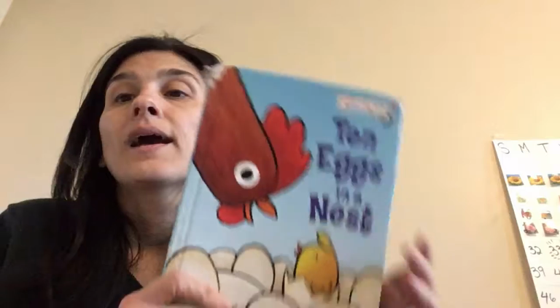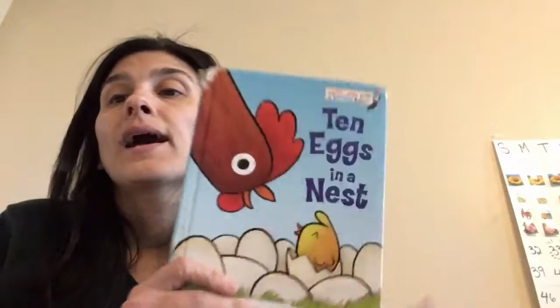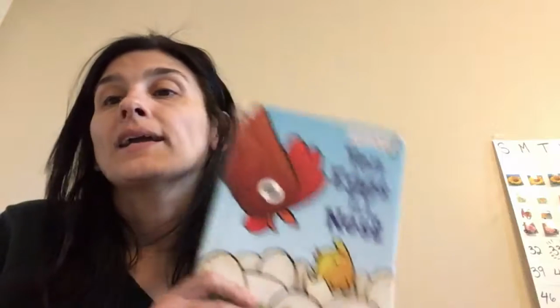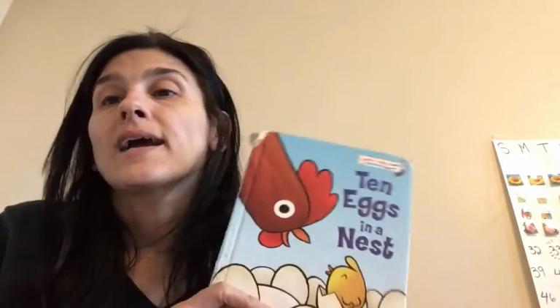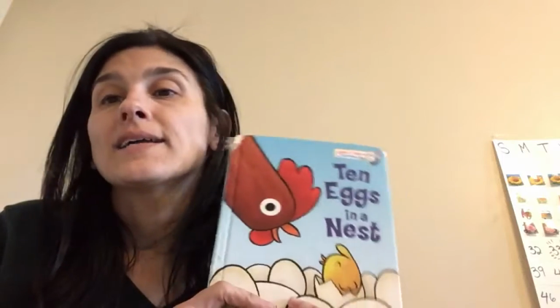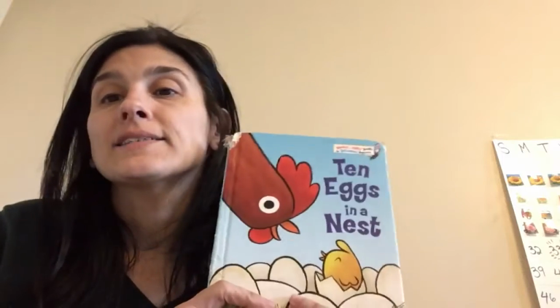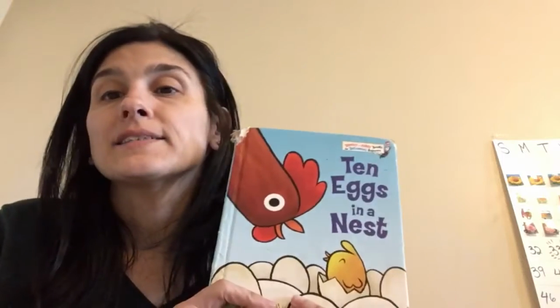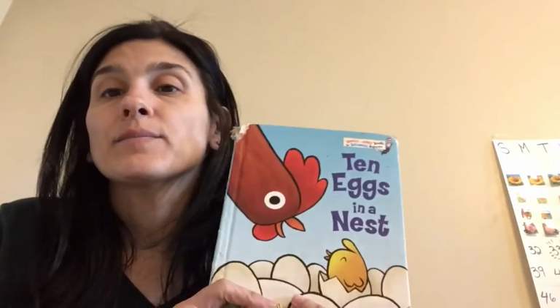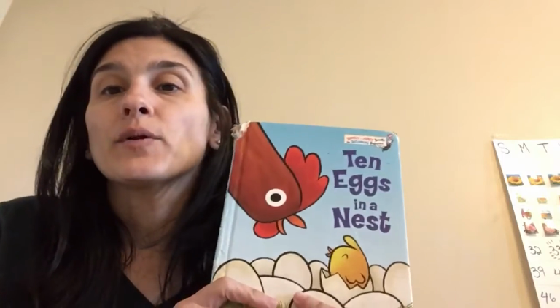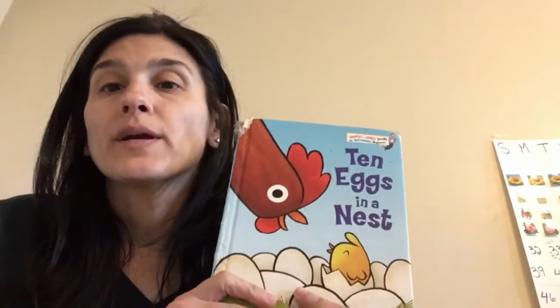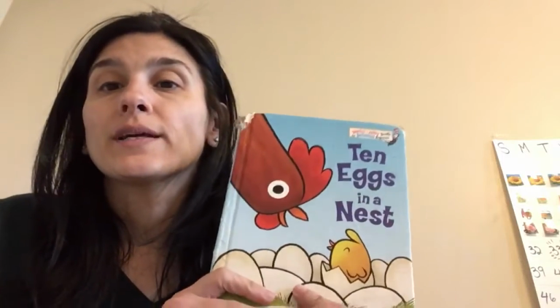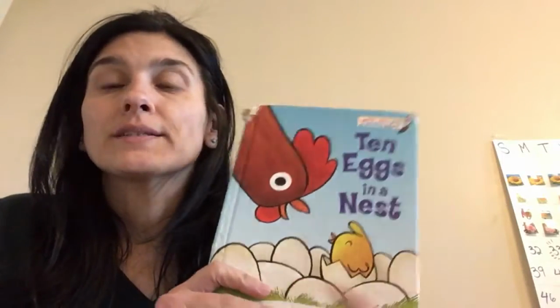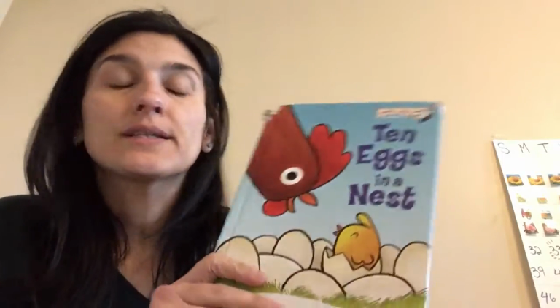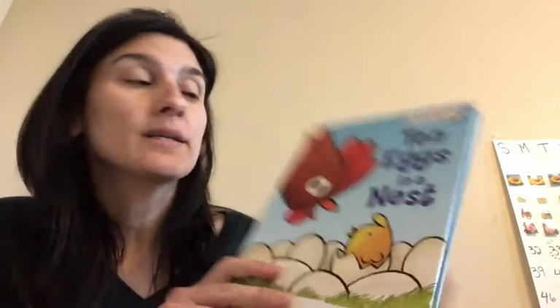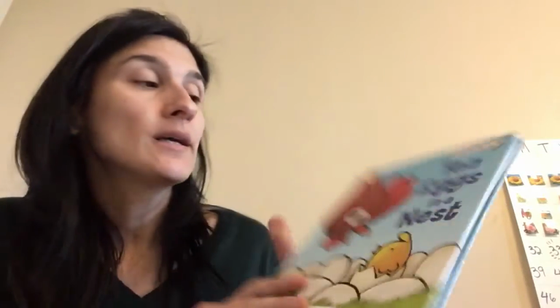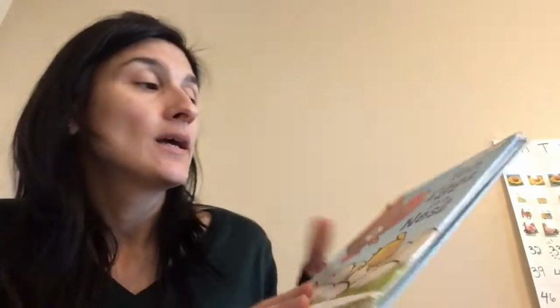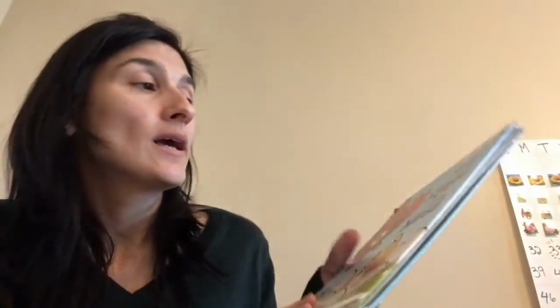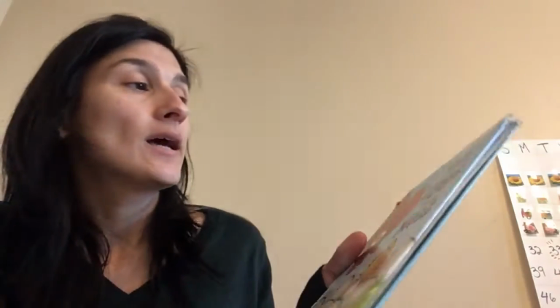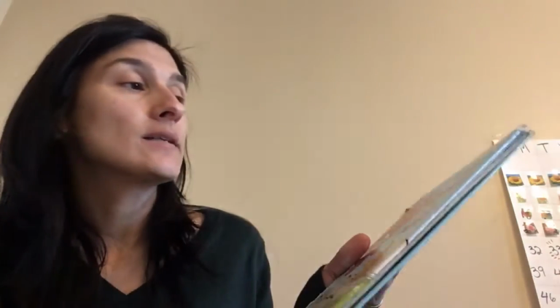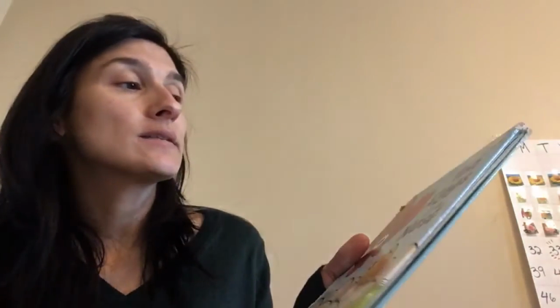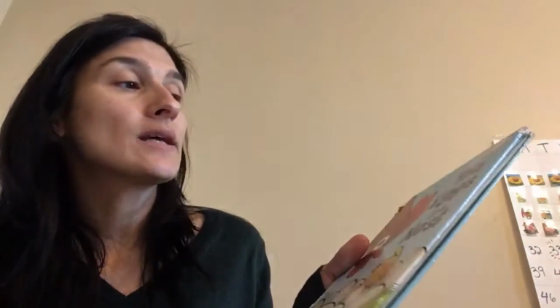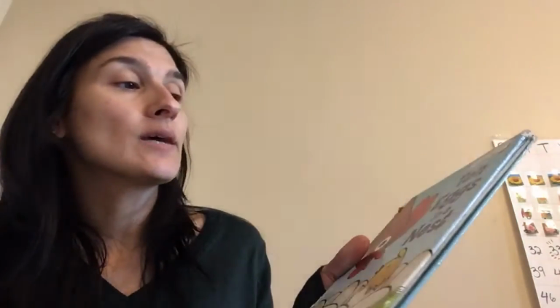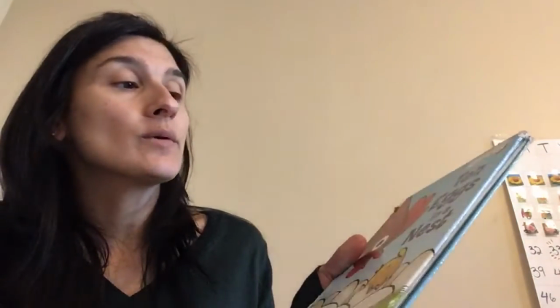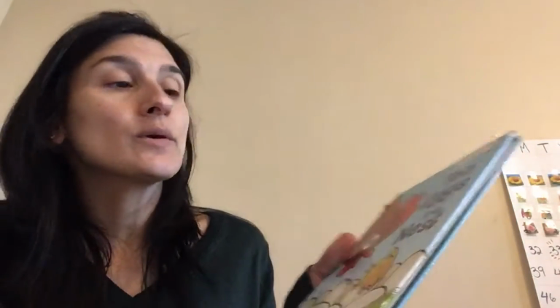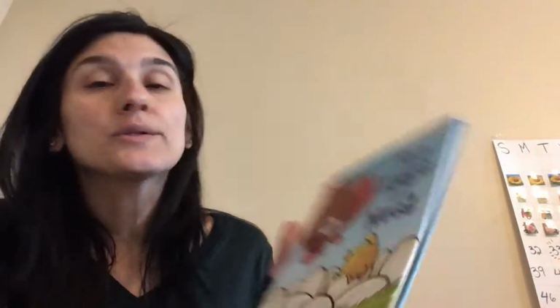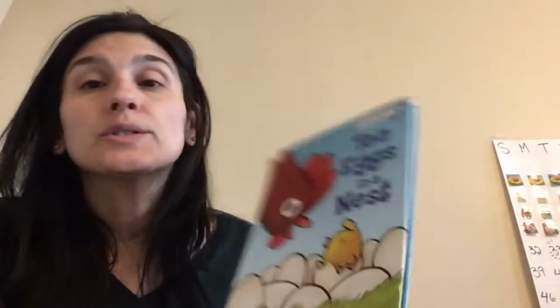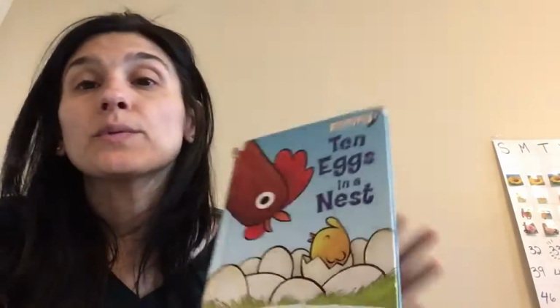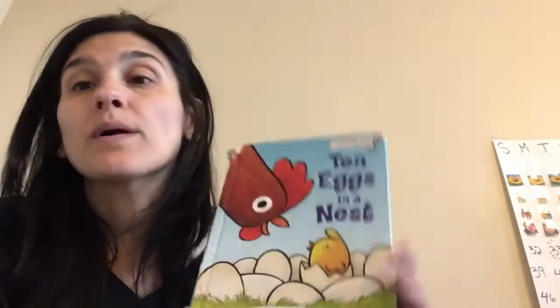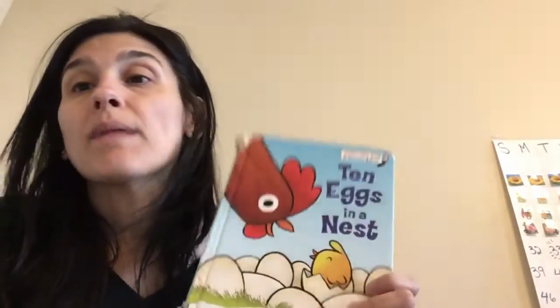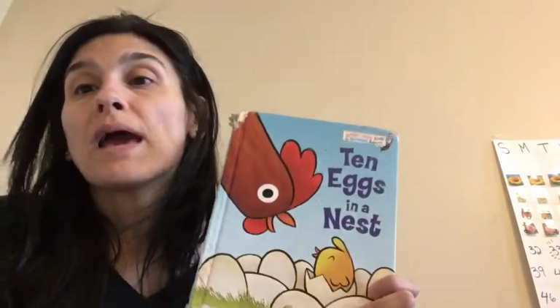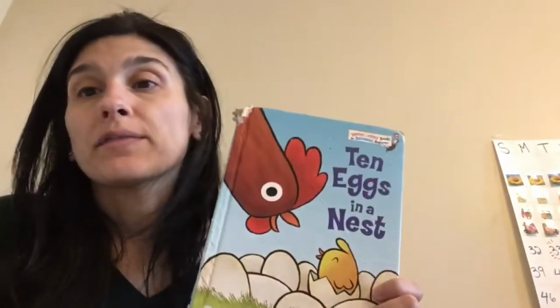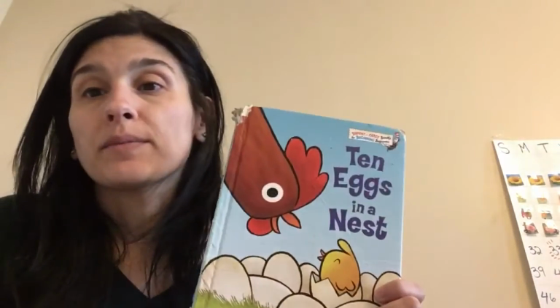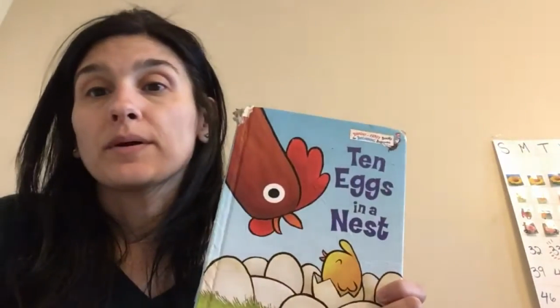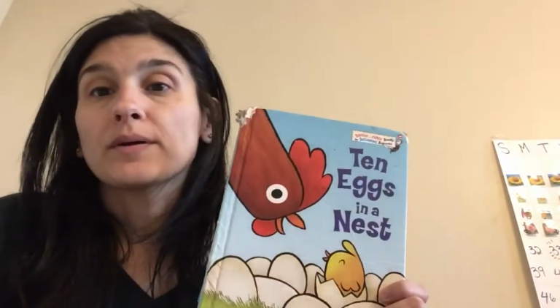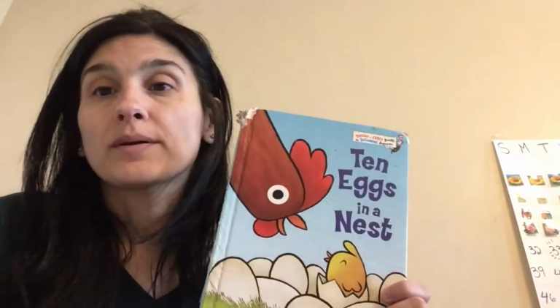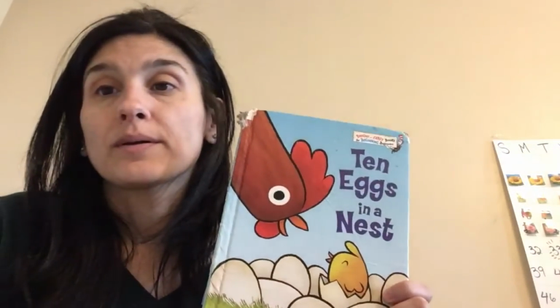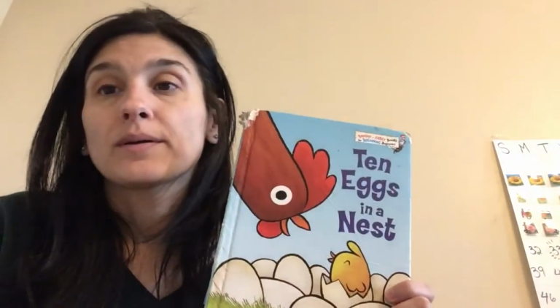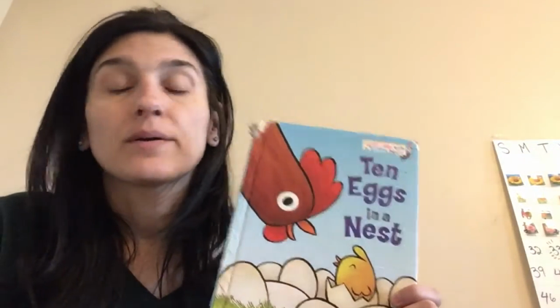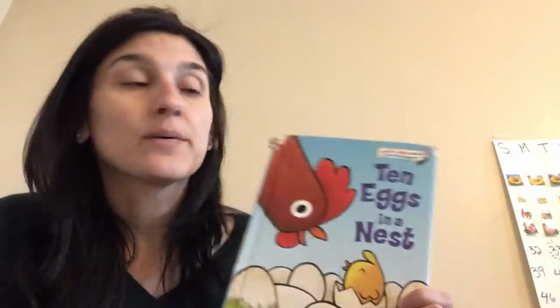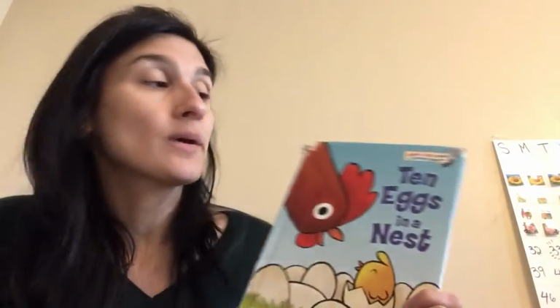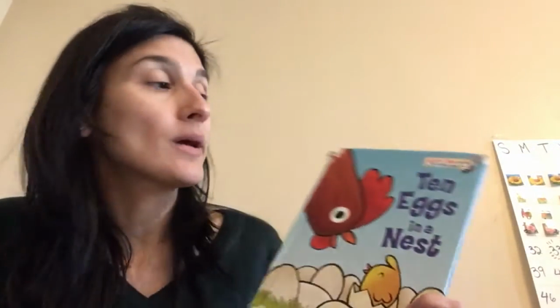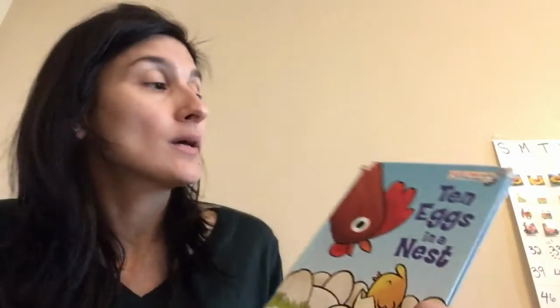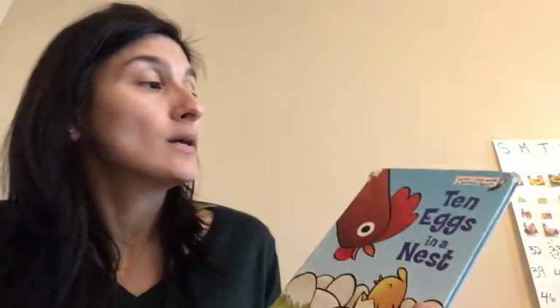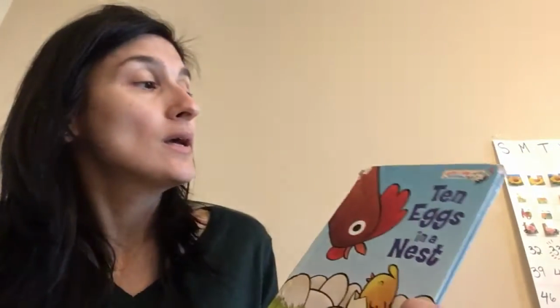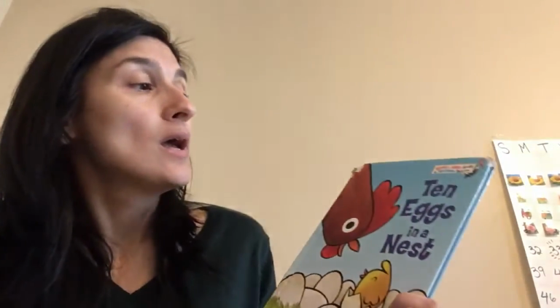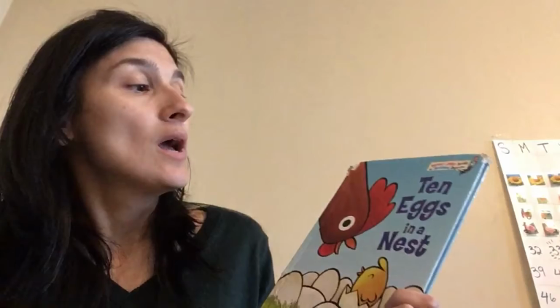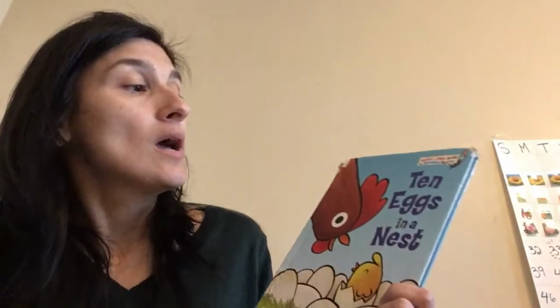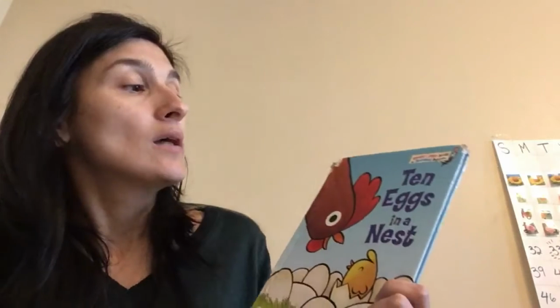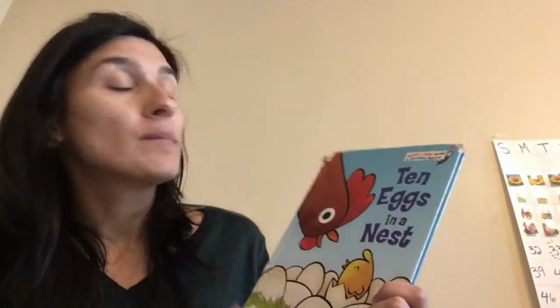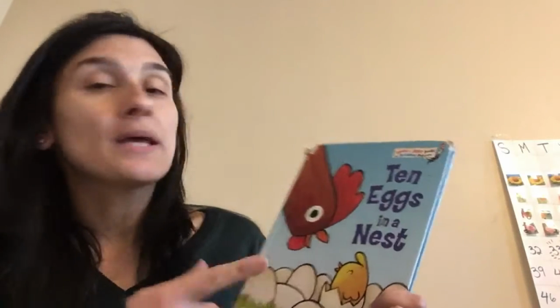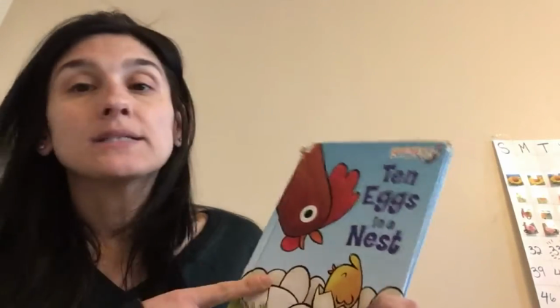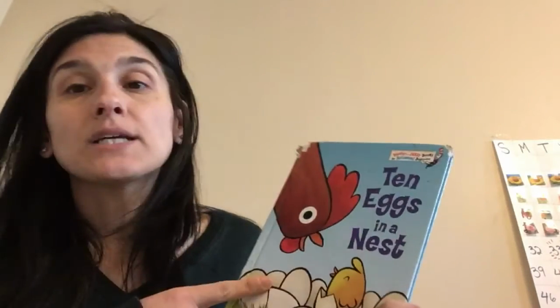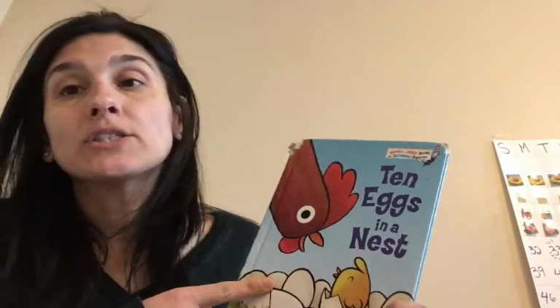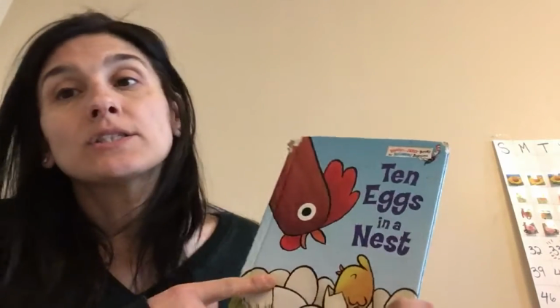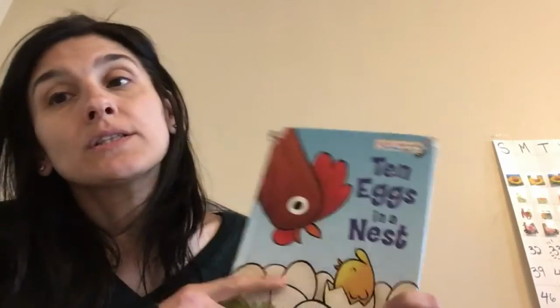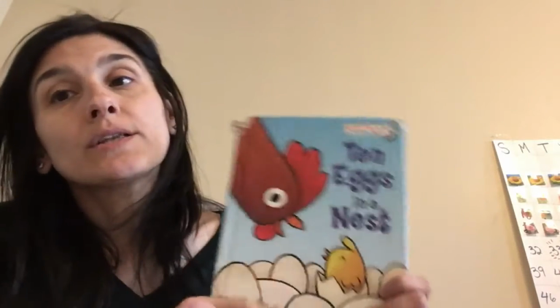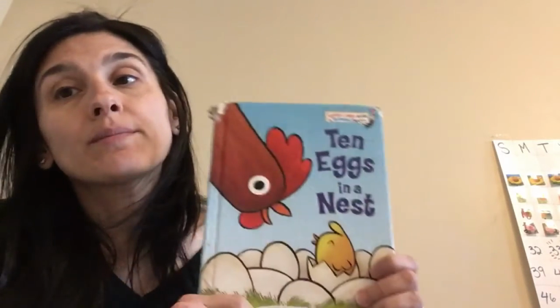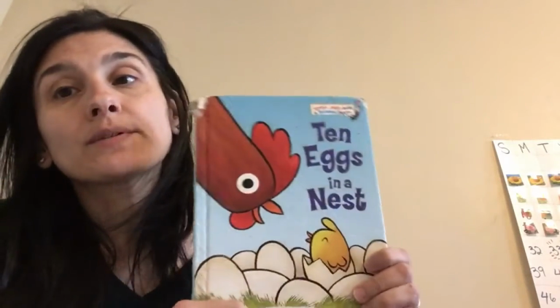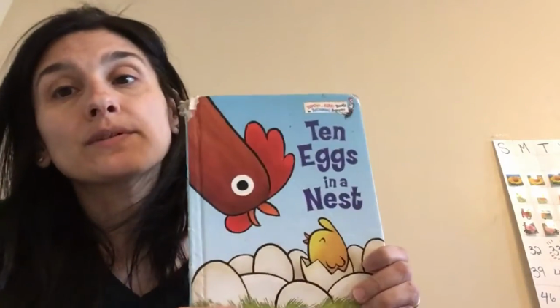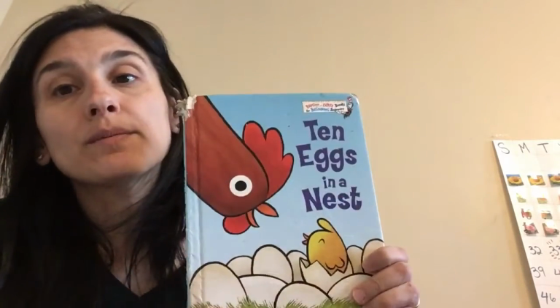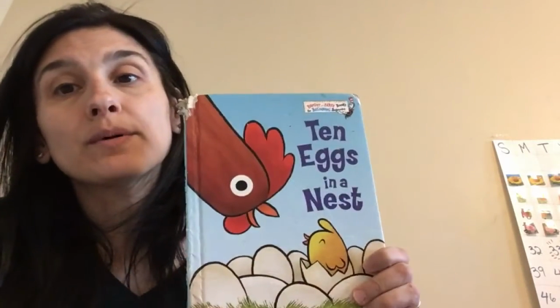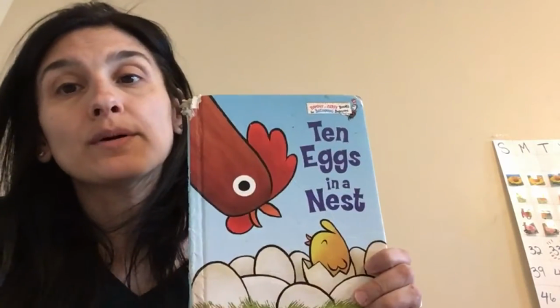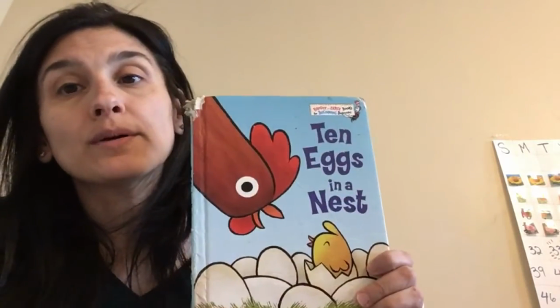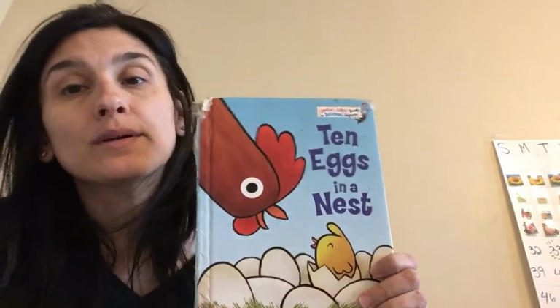Hi guys, it's Maura Etty, and today we're going to do a math book. Okay, pay attention to the numbers in the book.